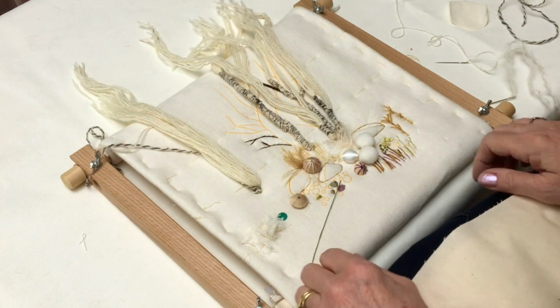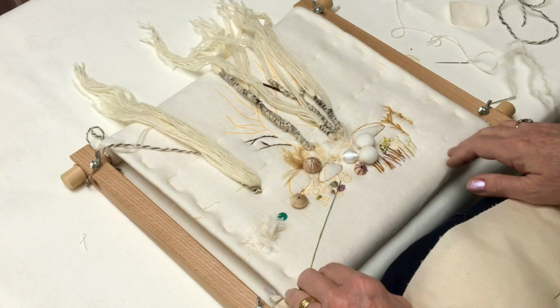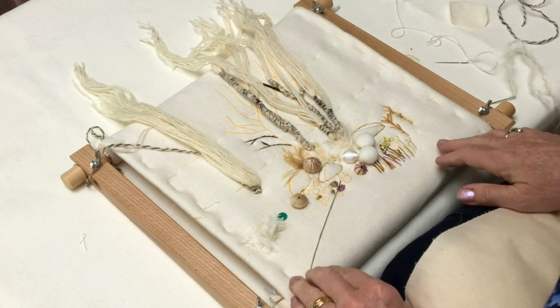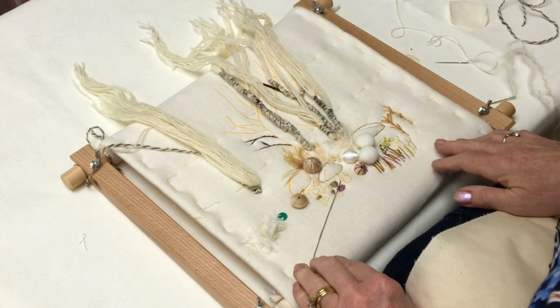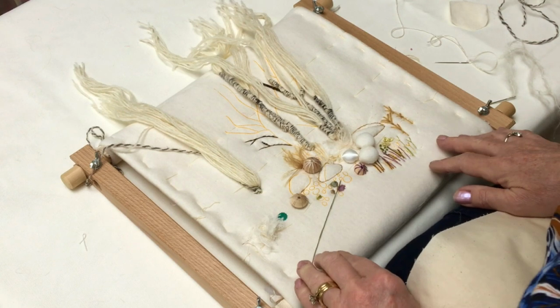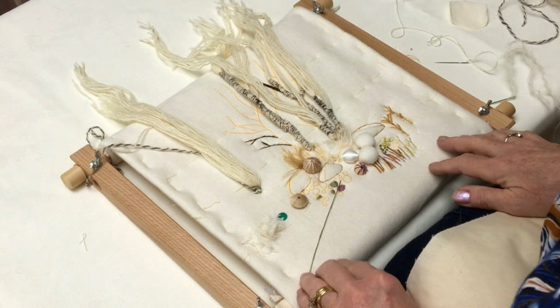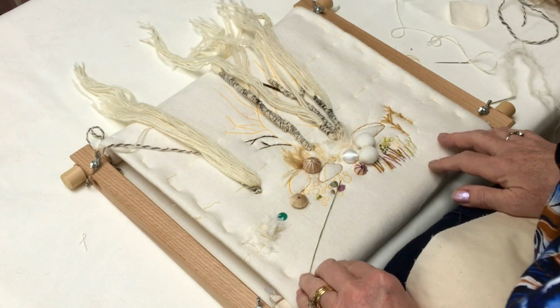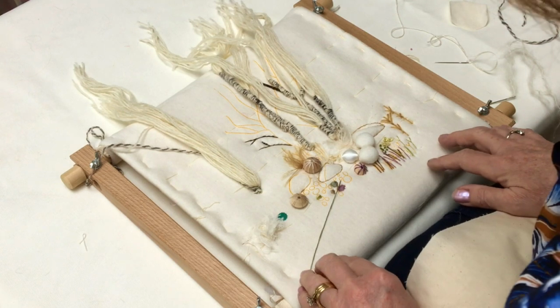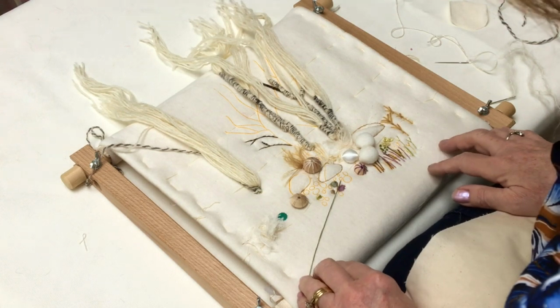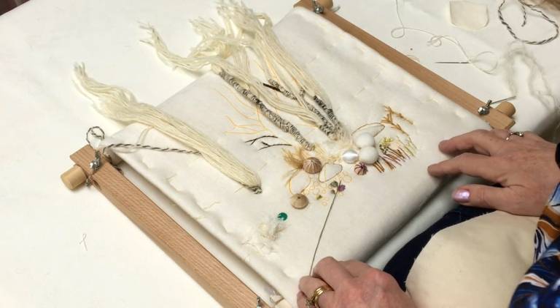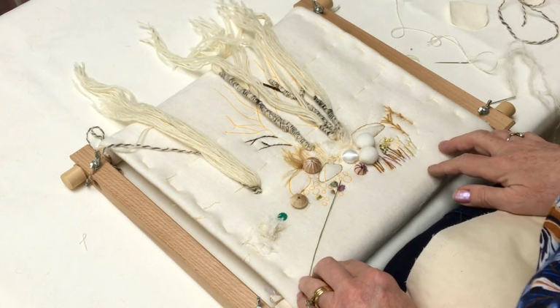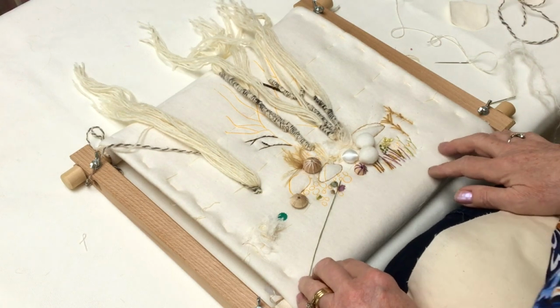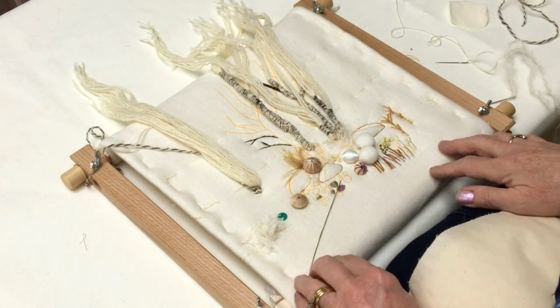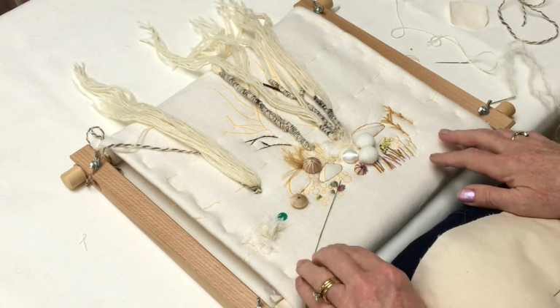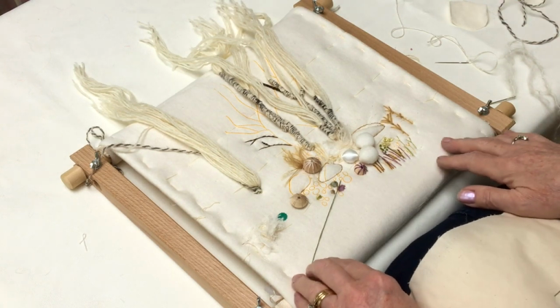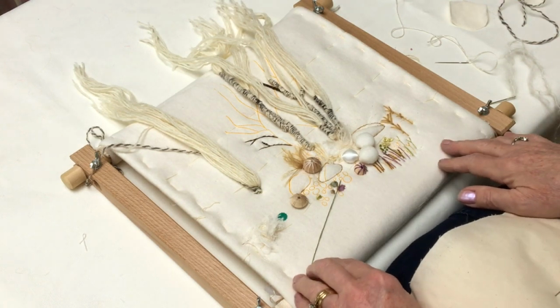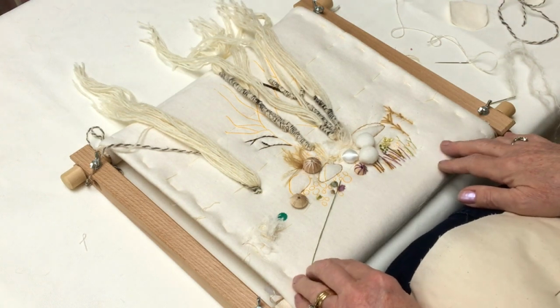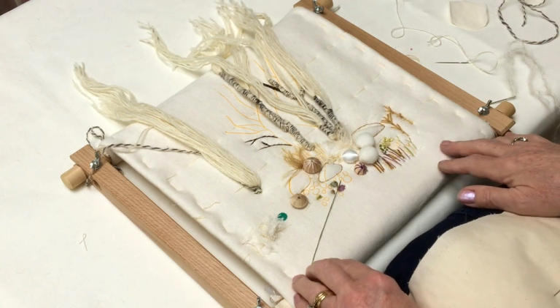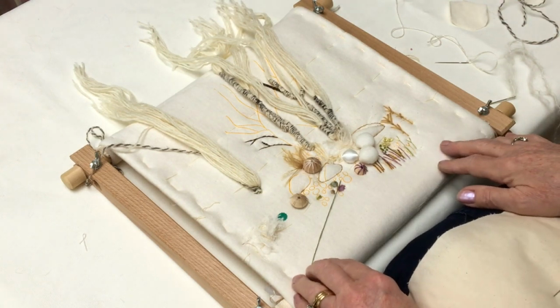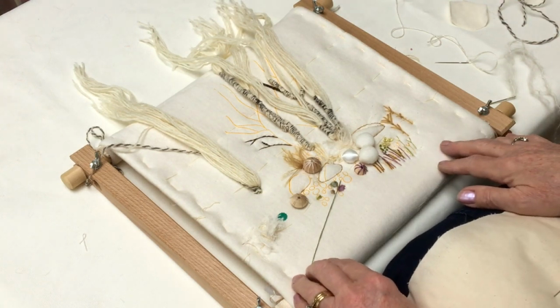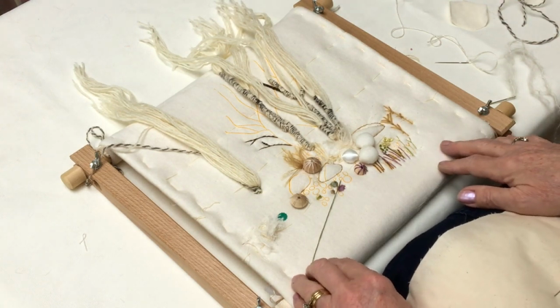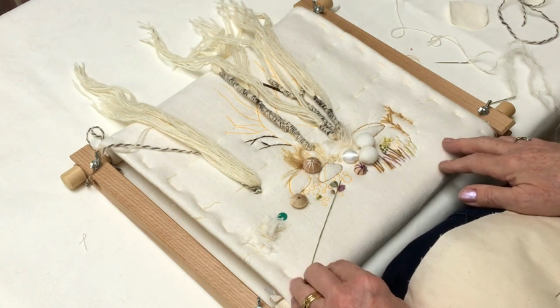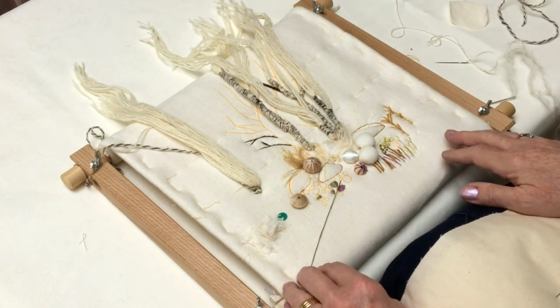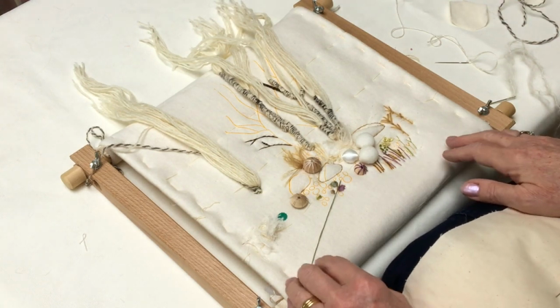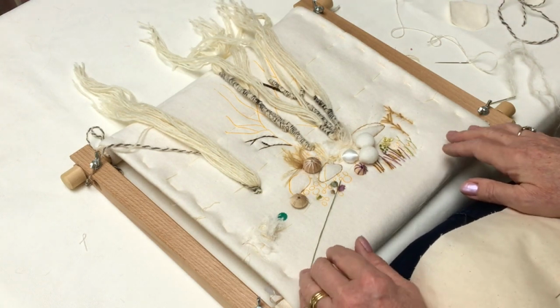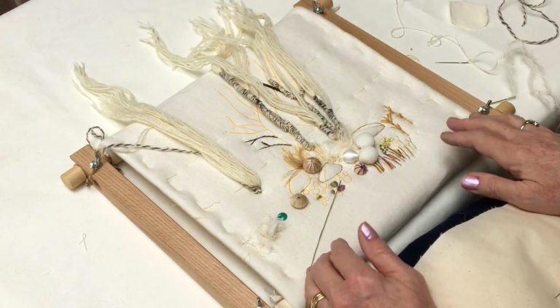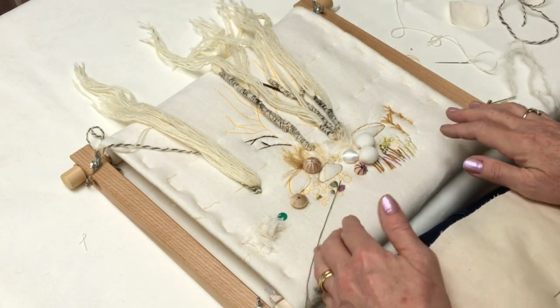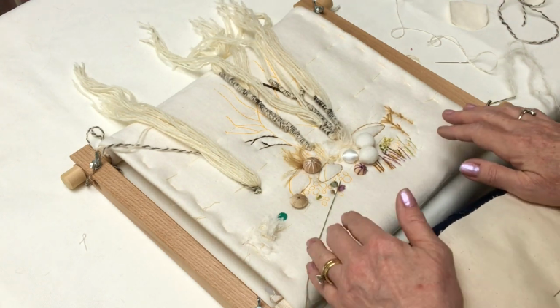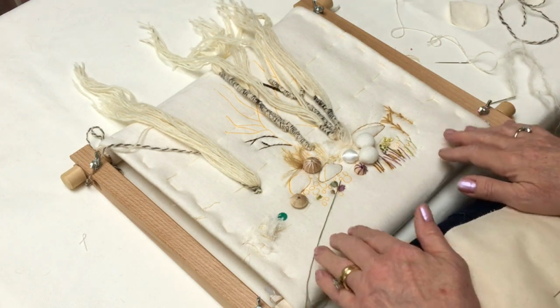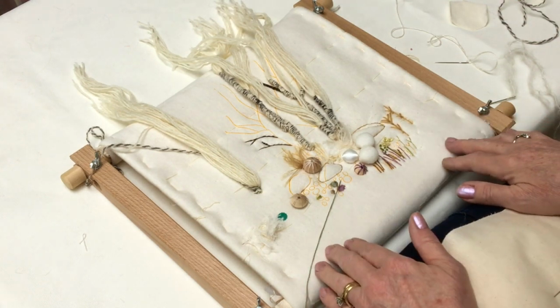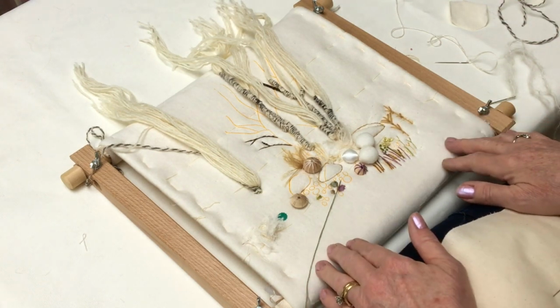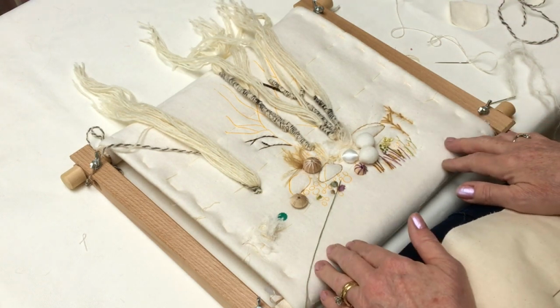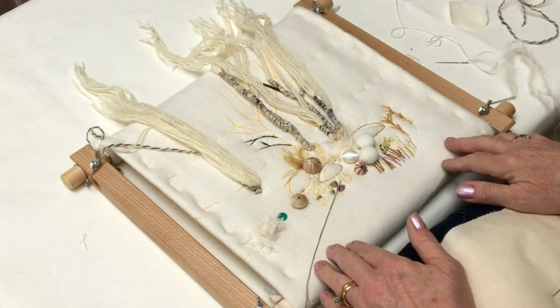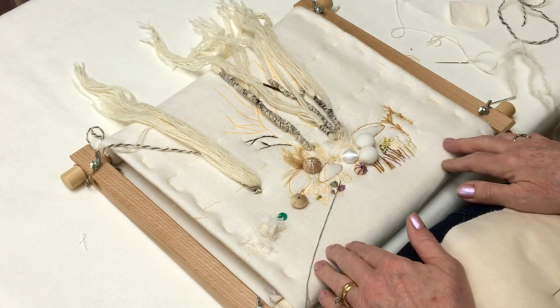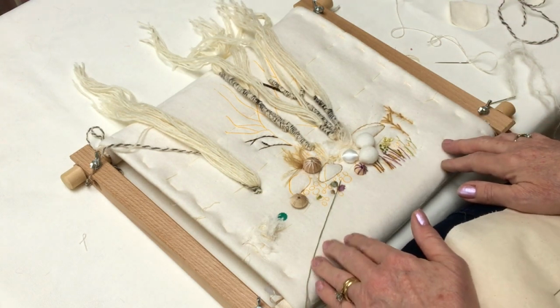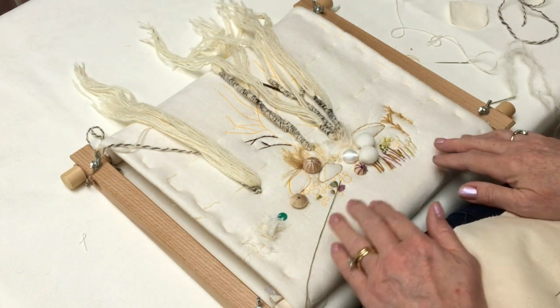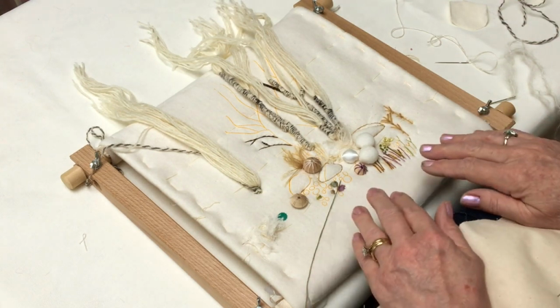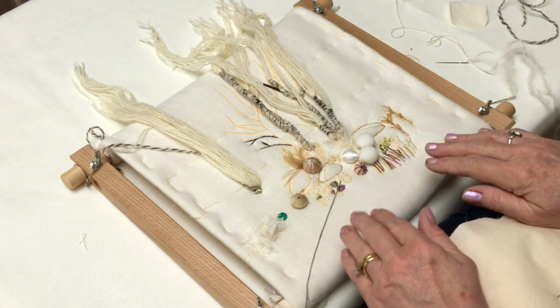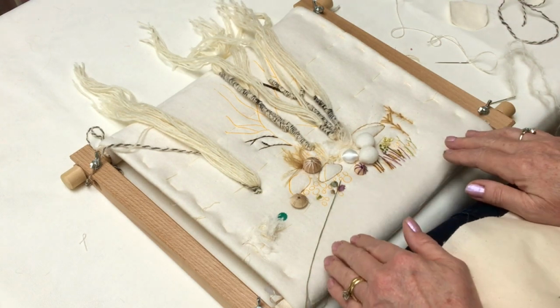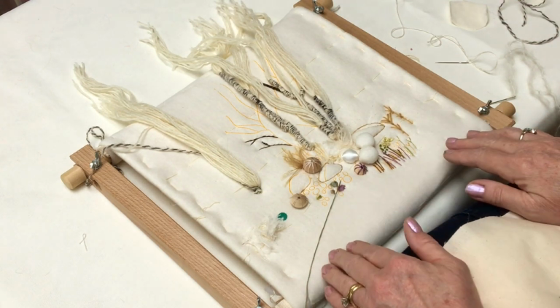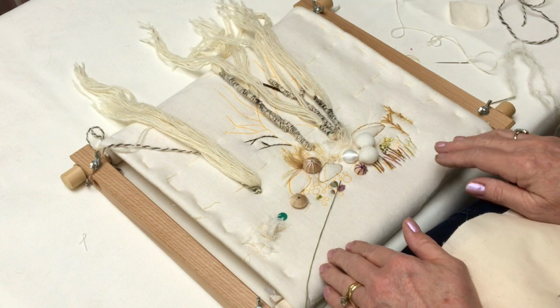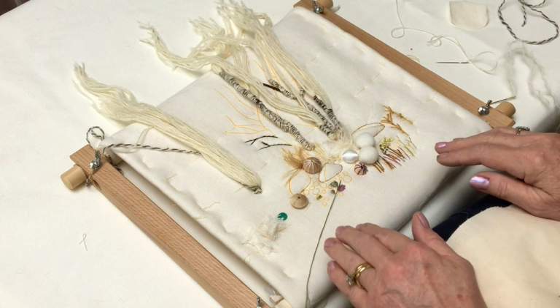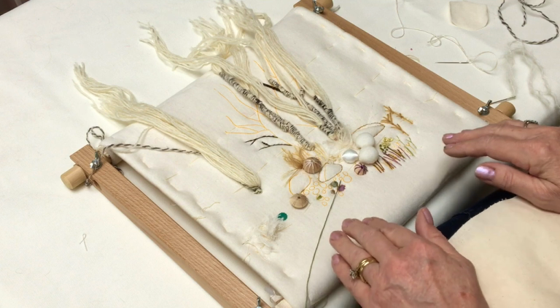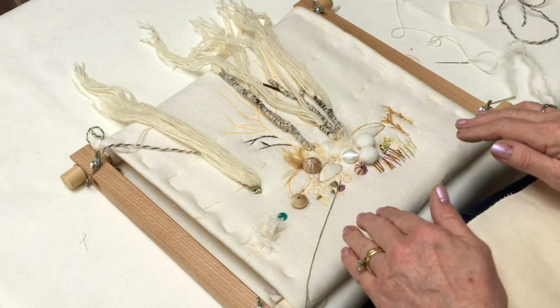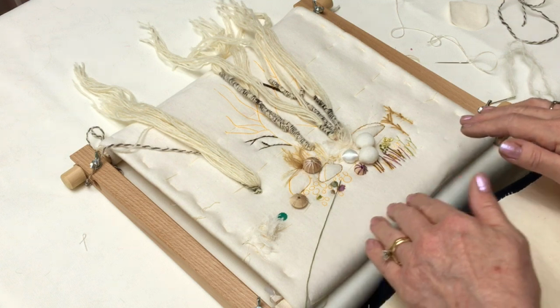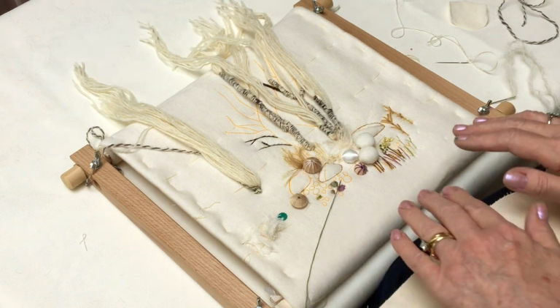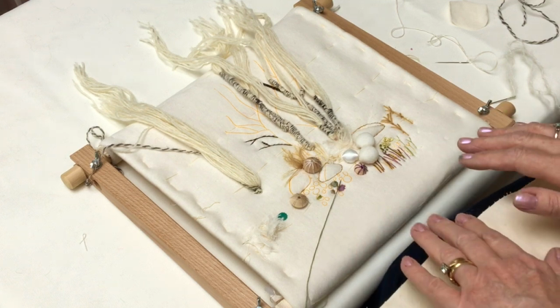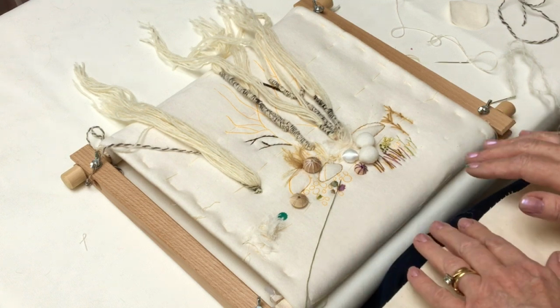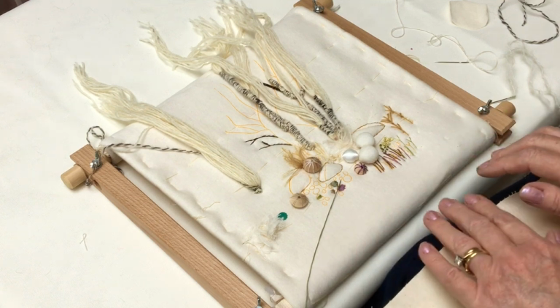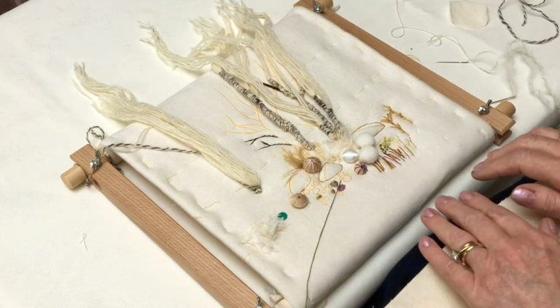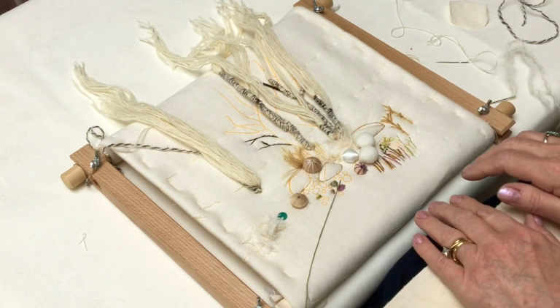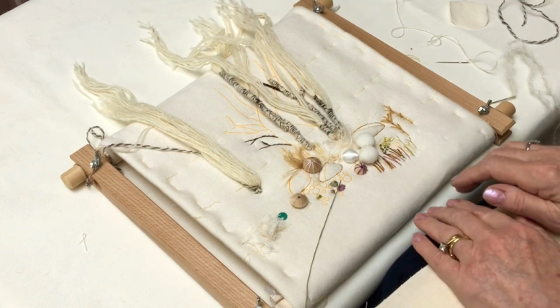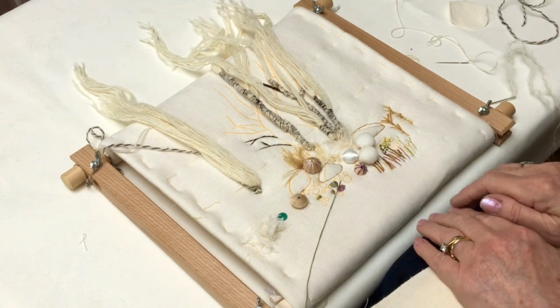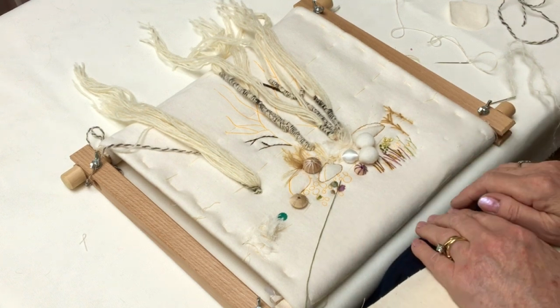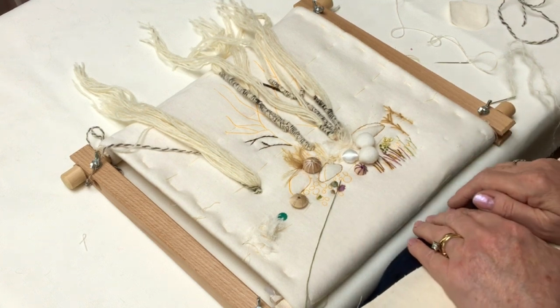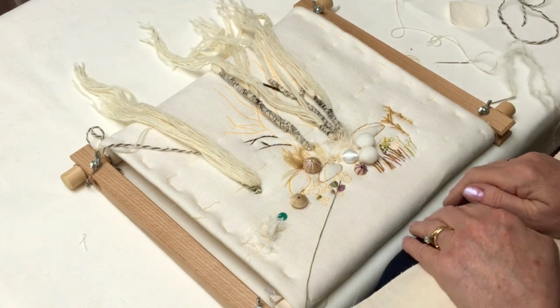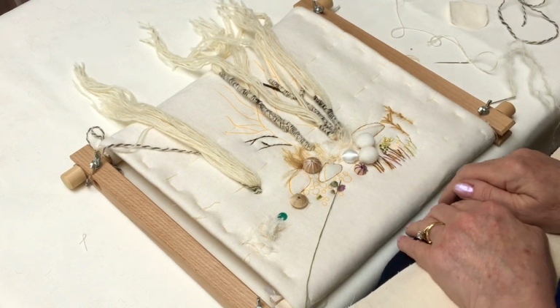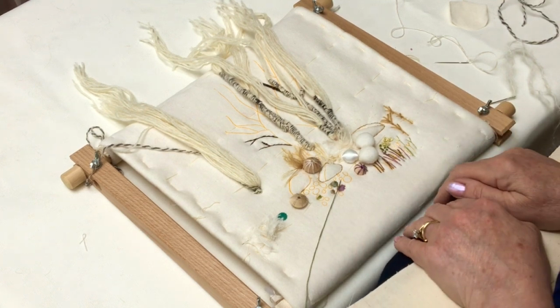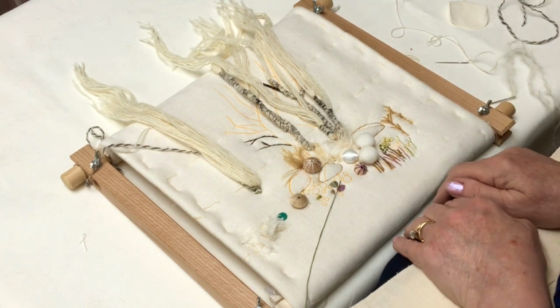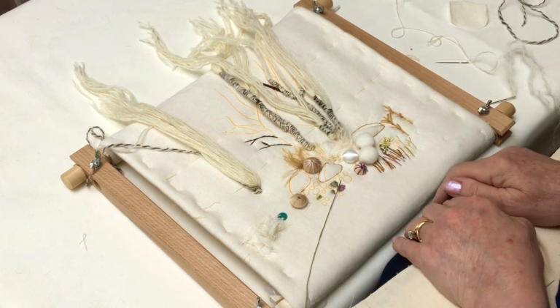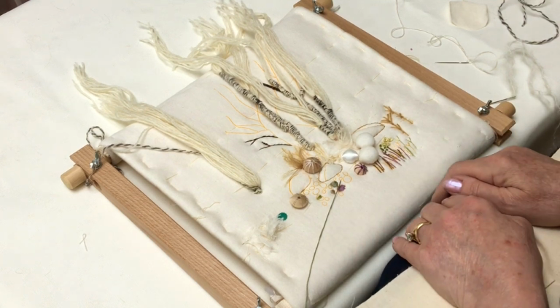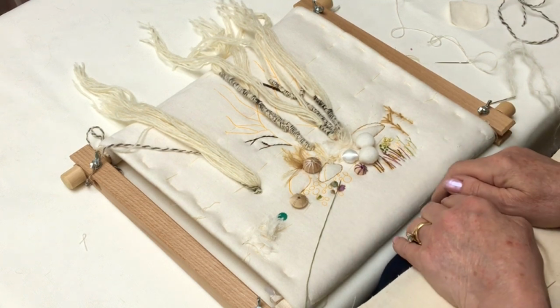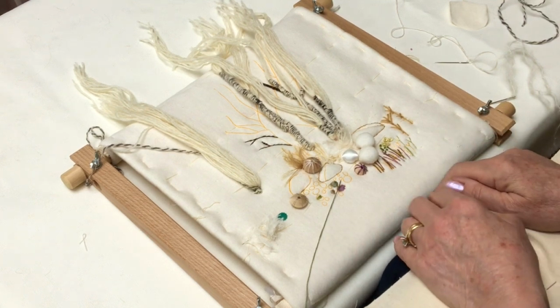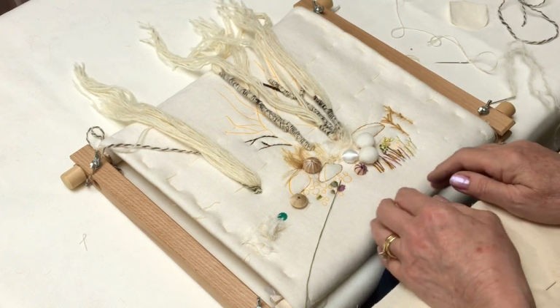This is our Silver Birch Quilting Kit. It's part stitched so that you can see all the different stitch techniques that we can do in it.